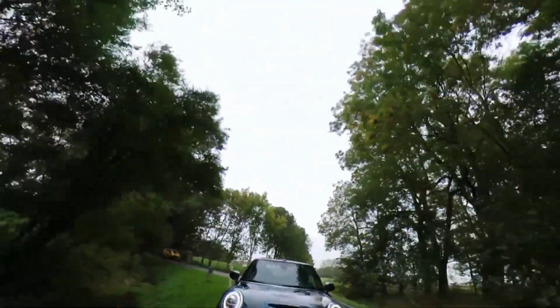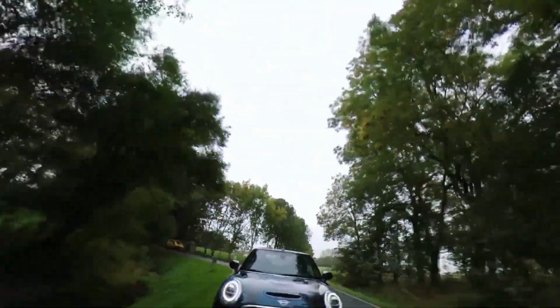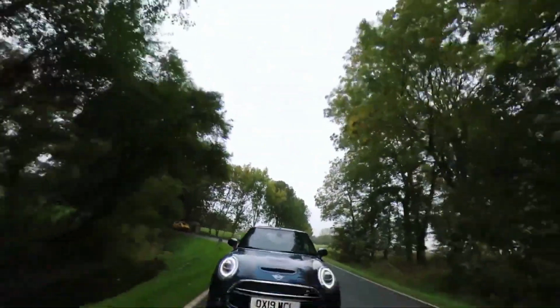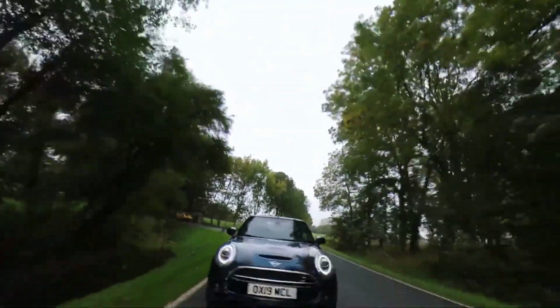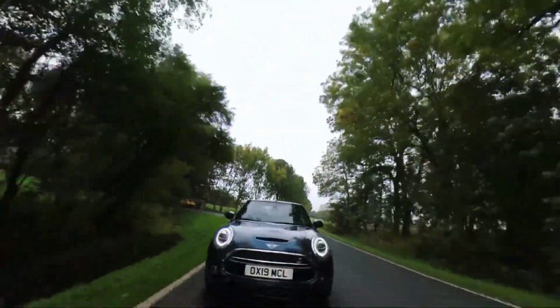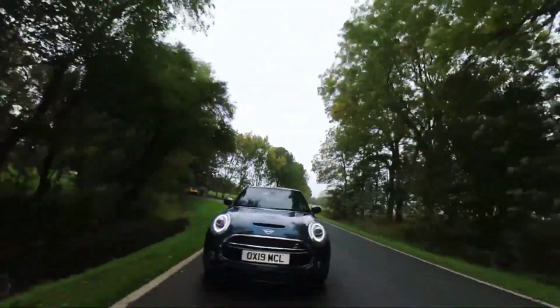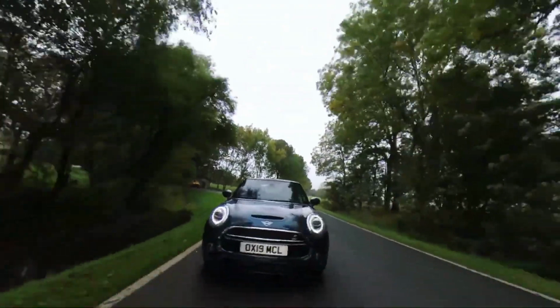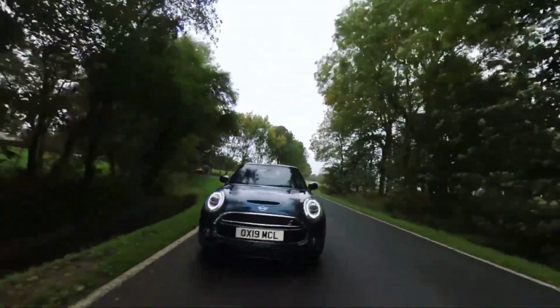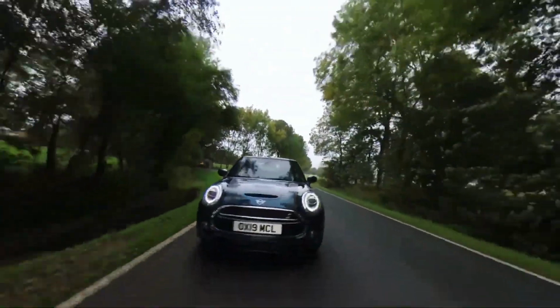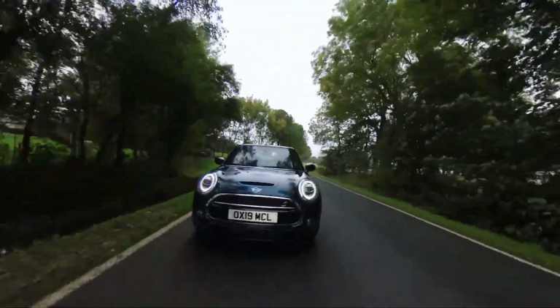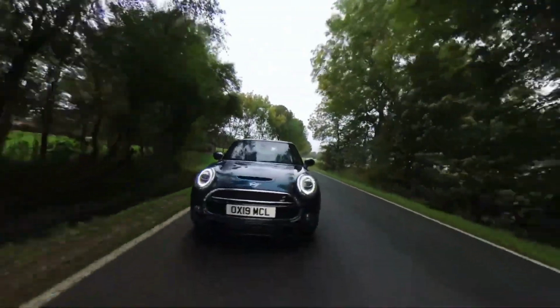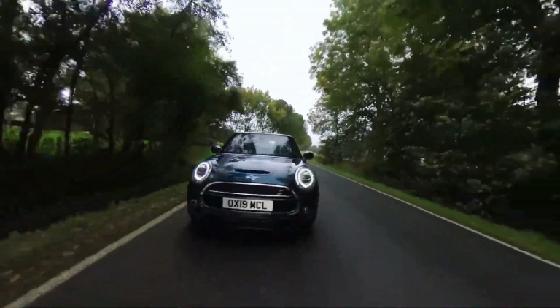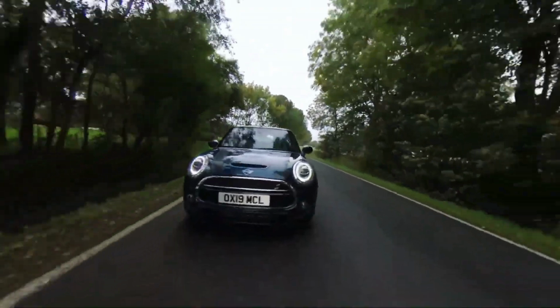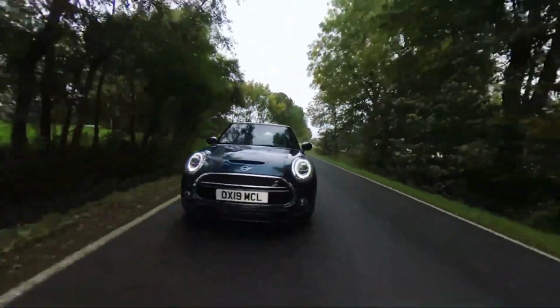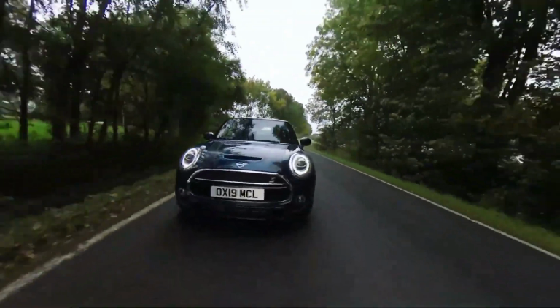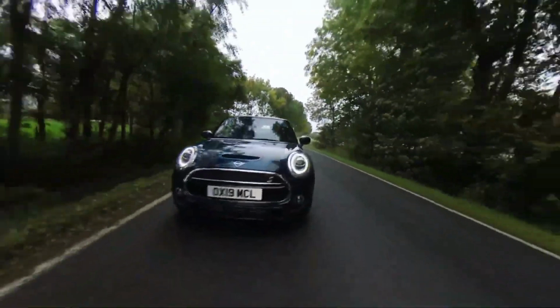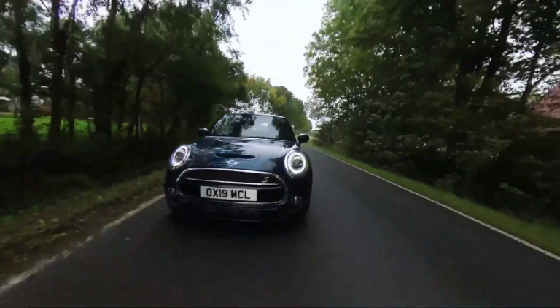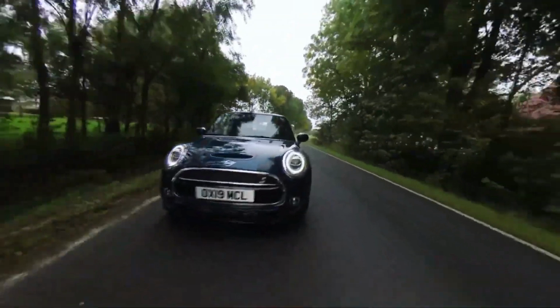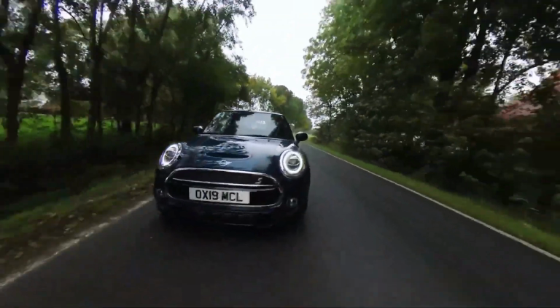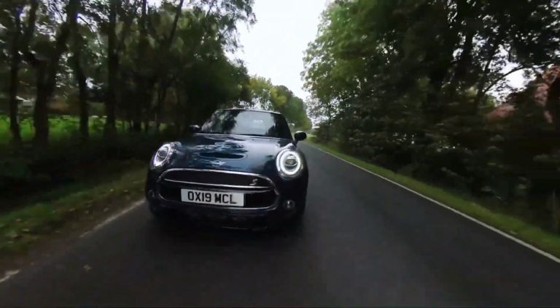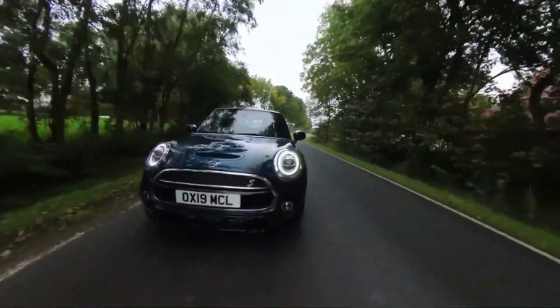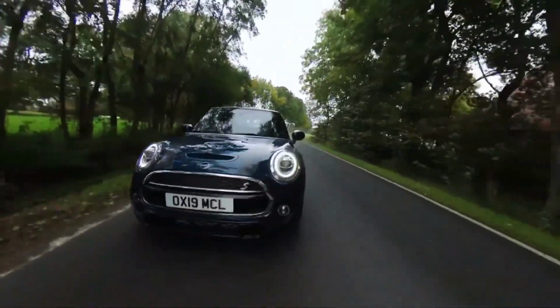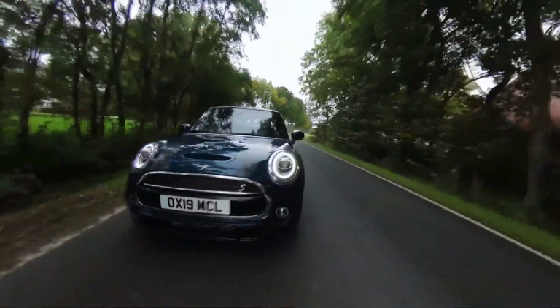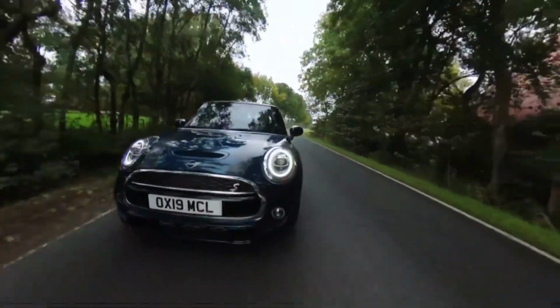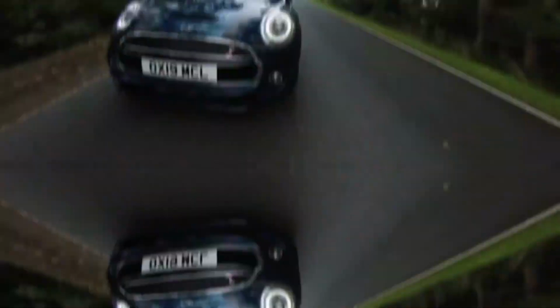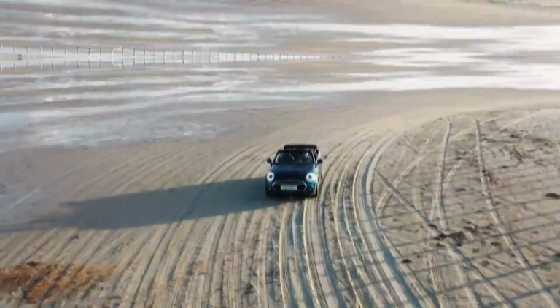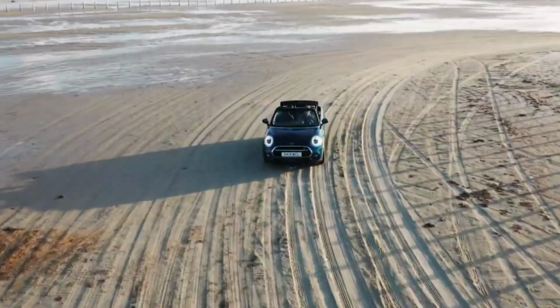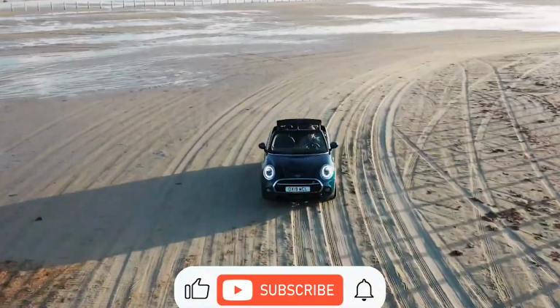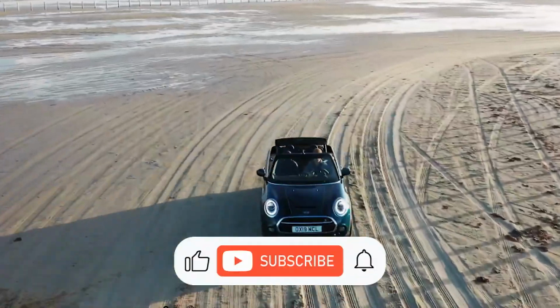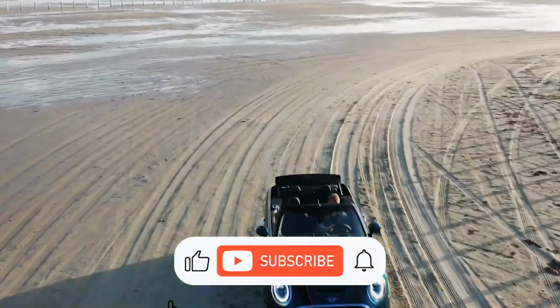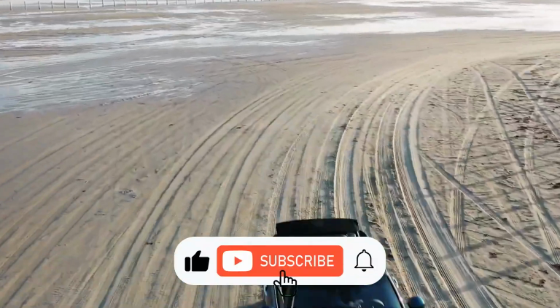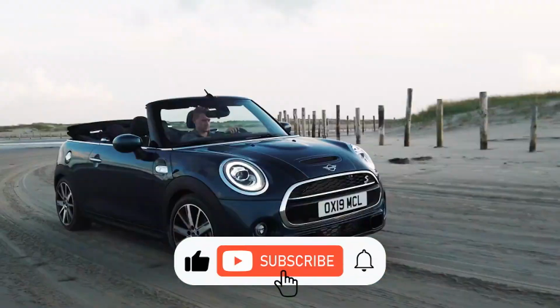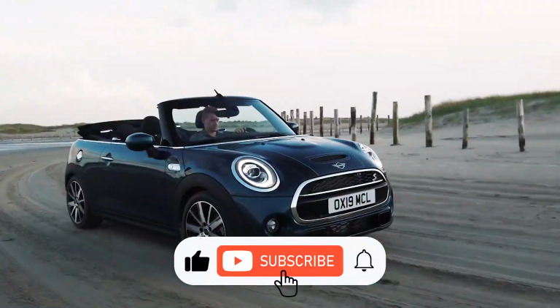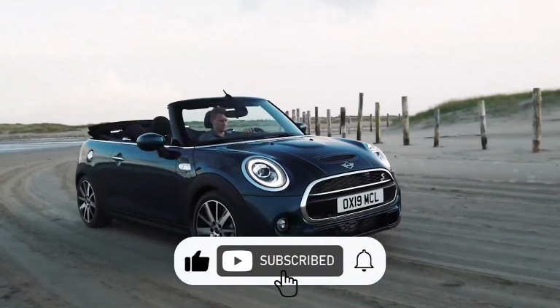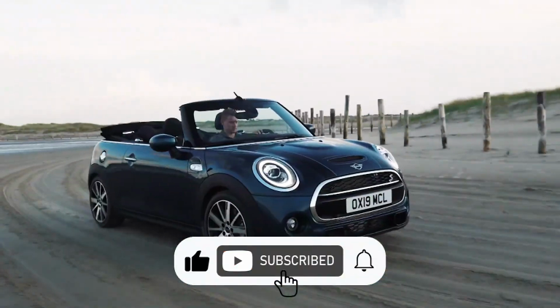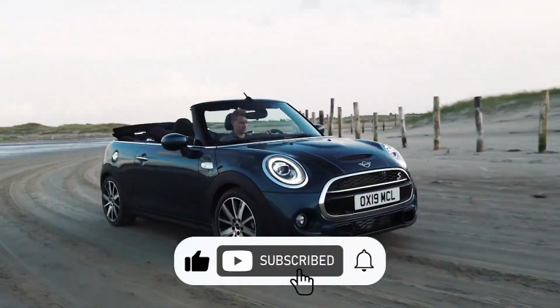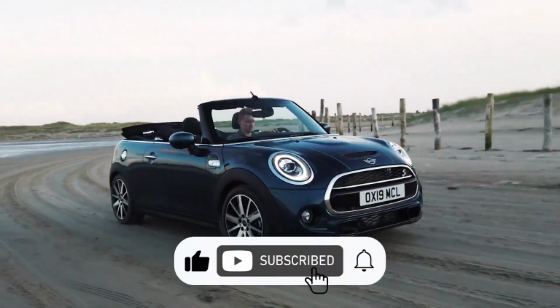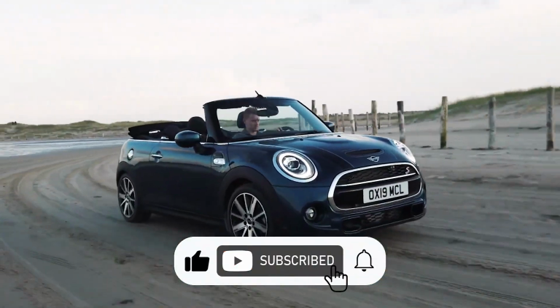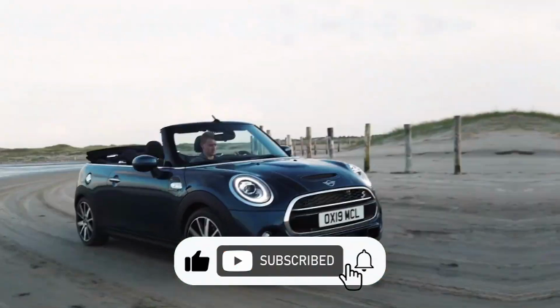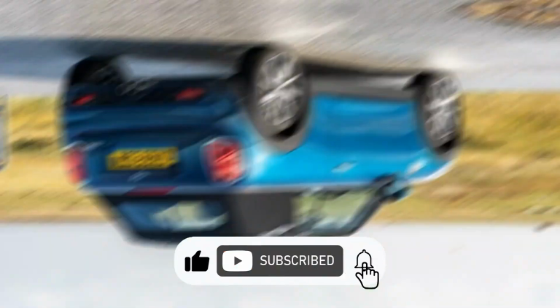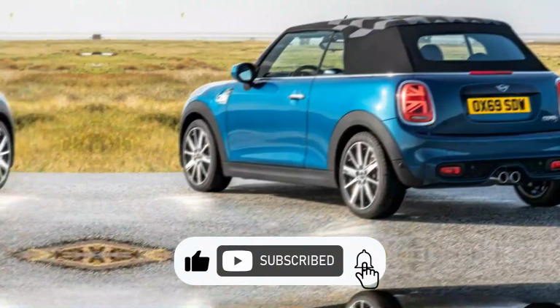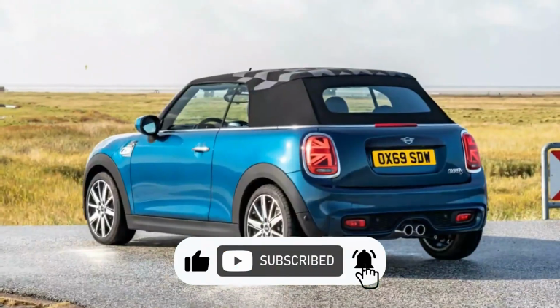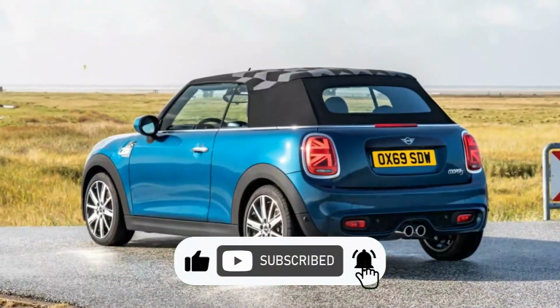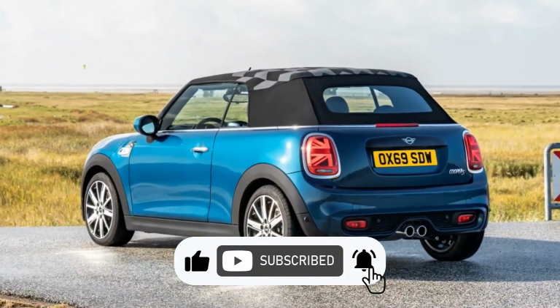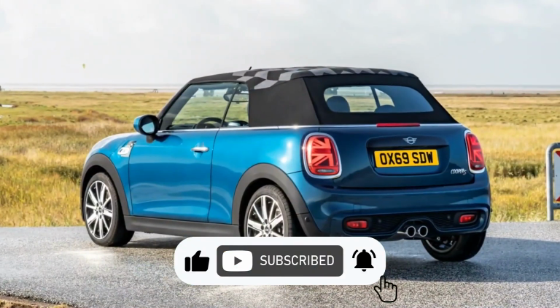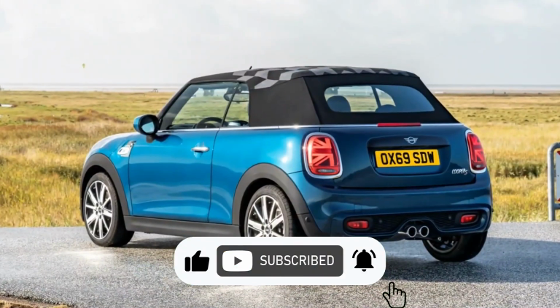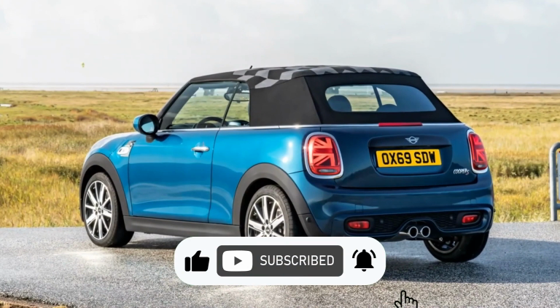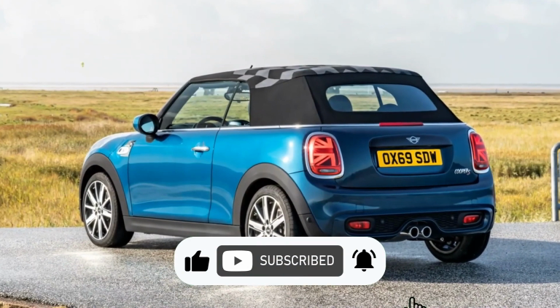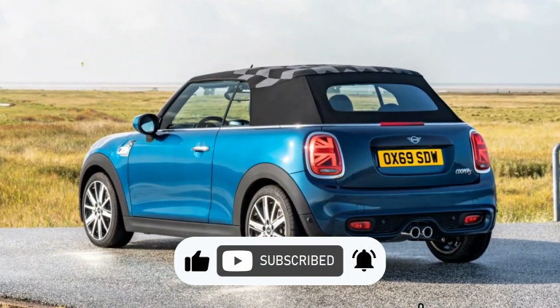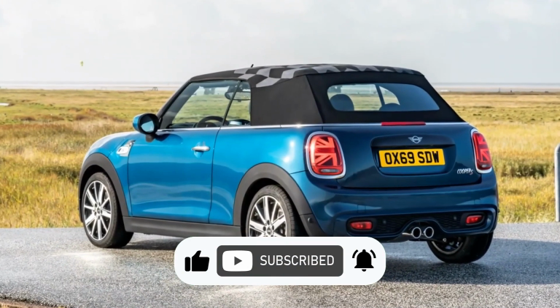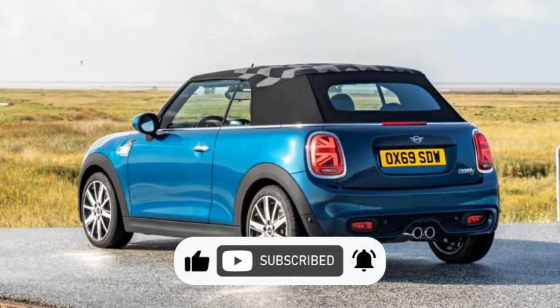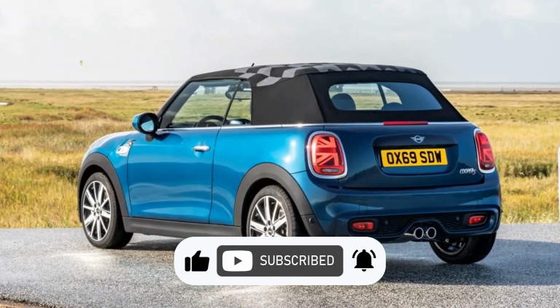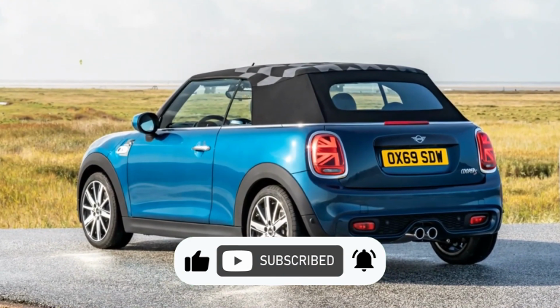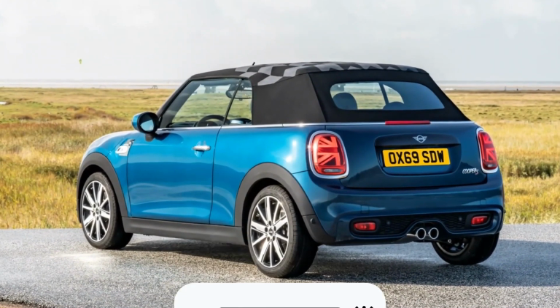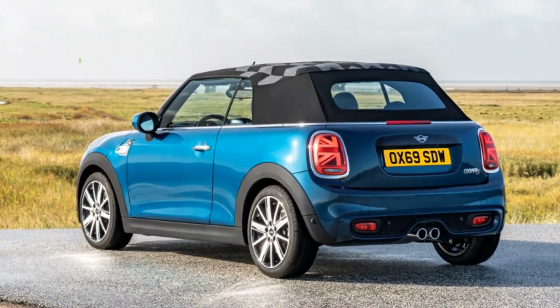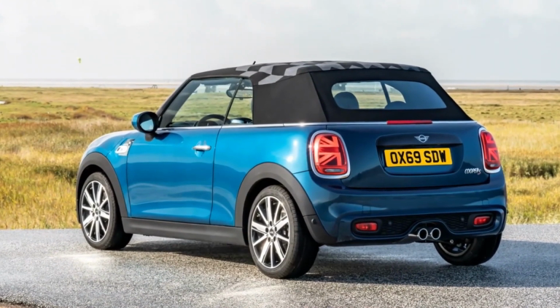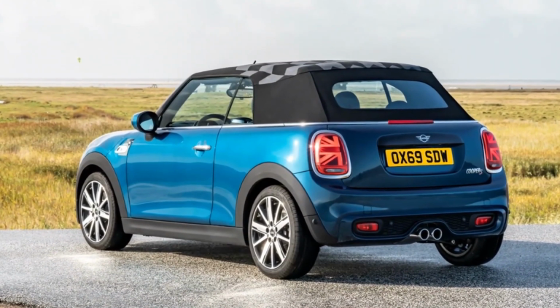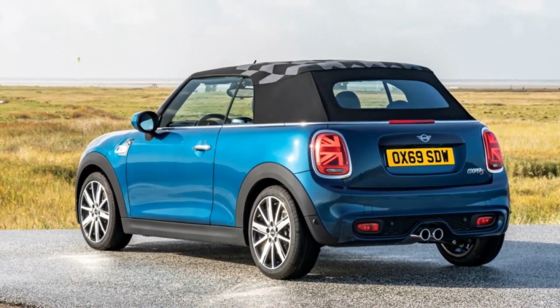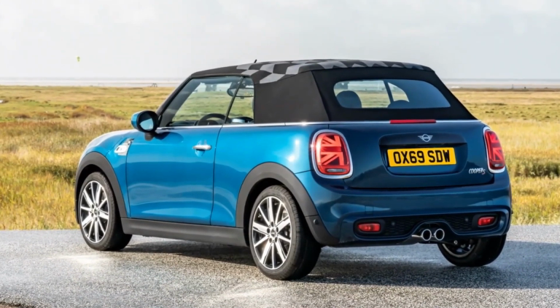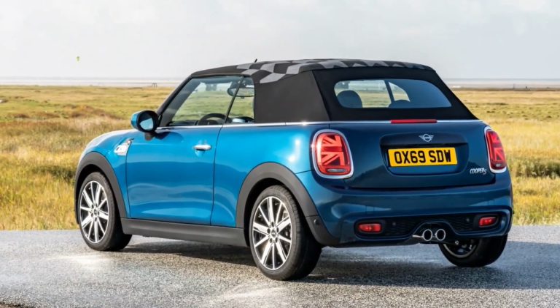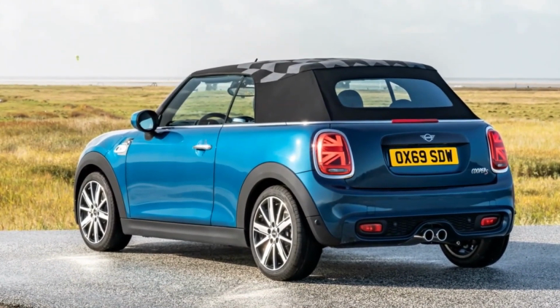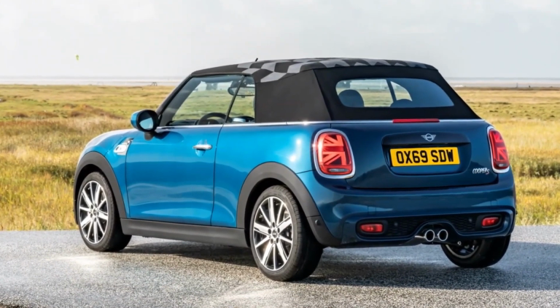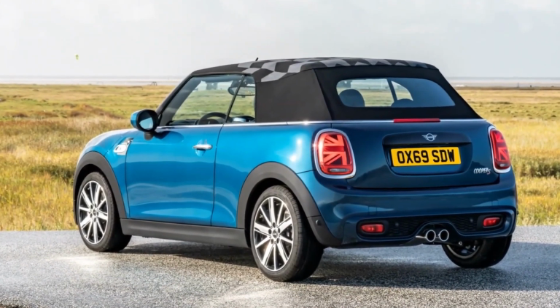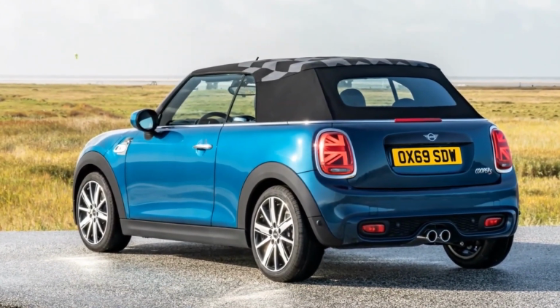Welcome to my YouTube channel. If you love cars, make sure to hit that subscribe button and turn on notifications for more great content.